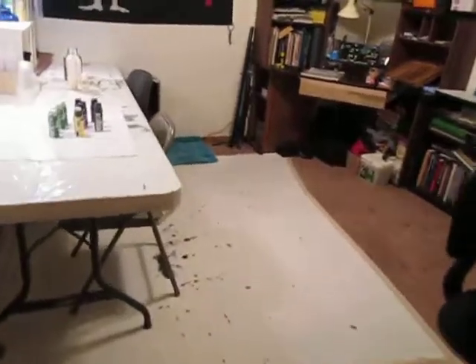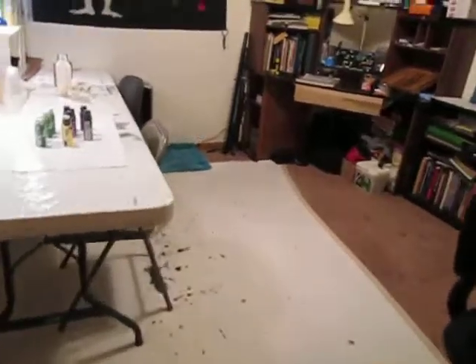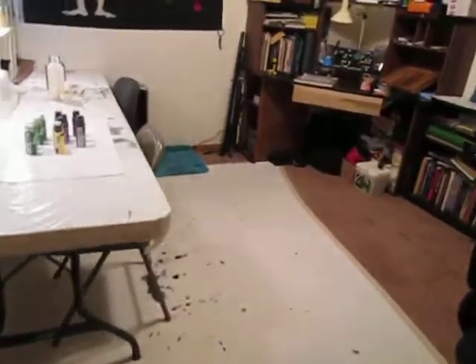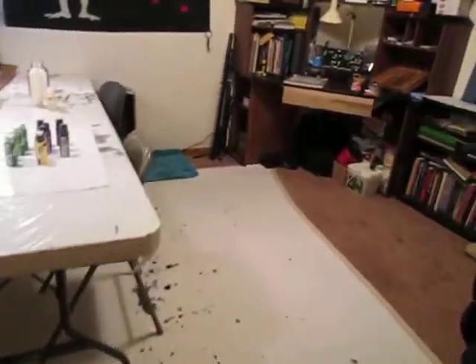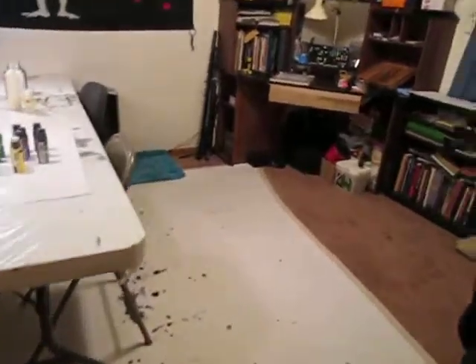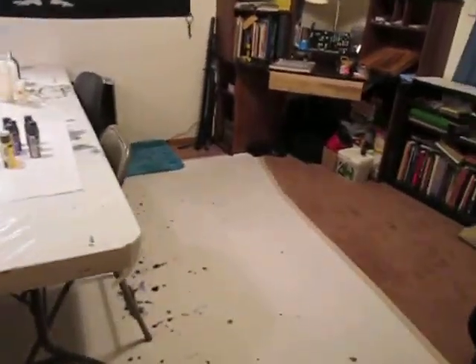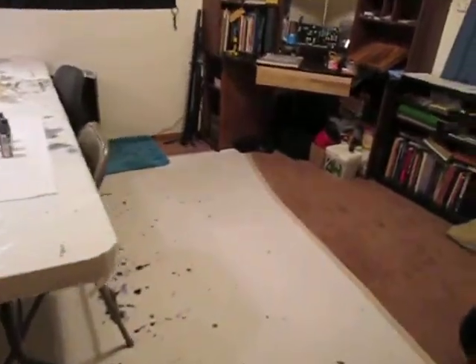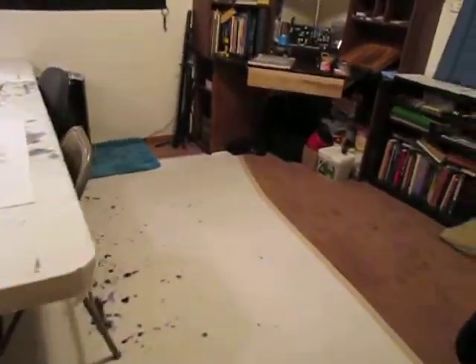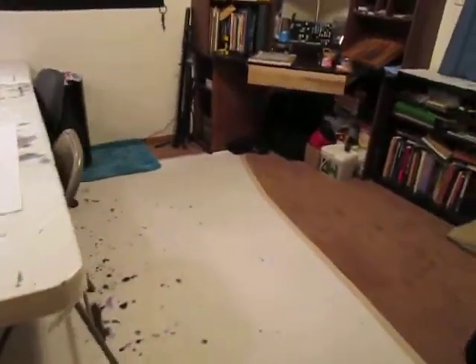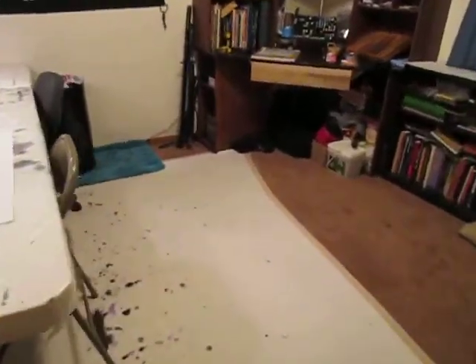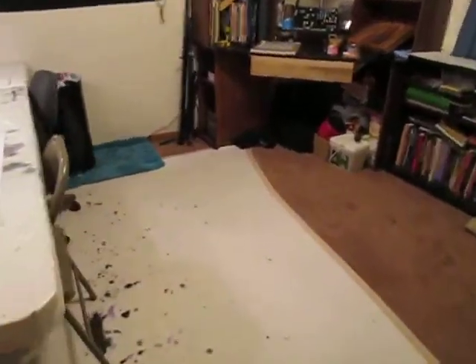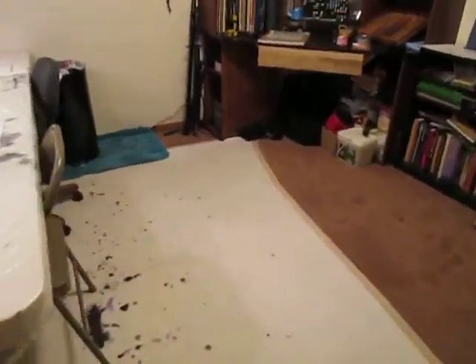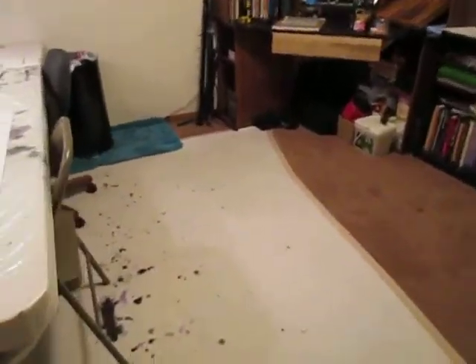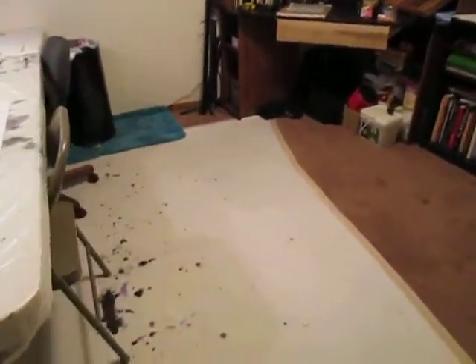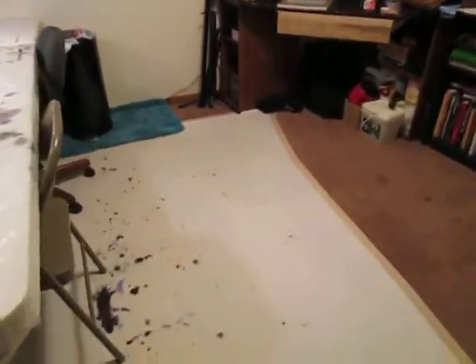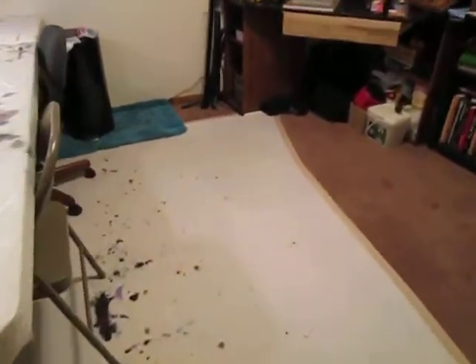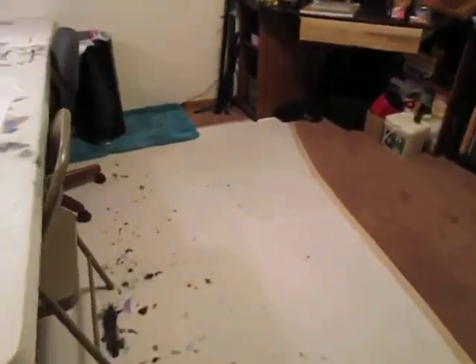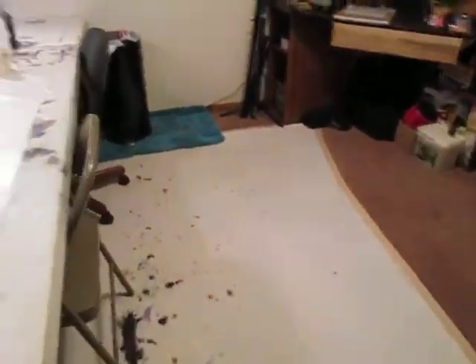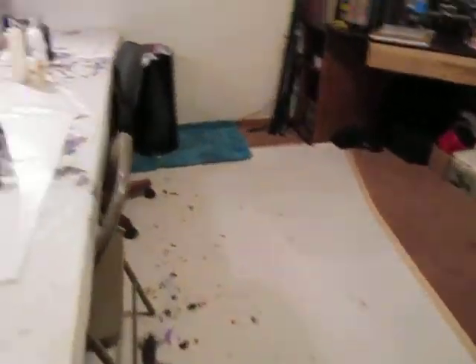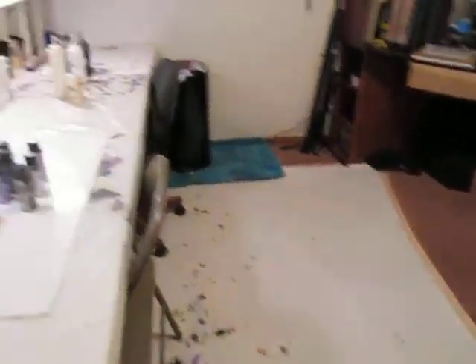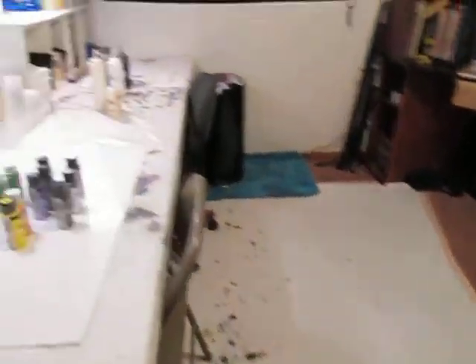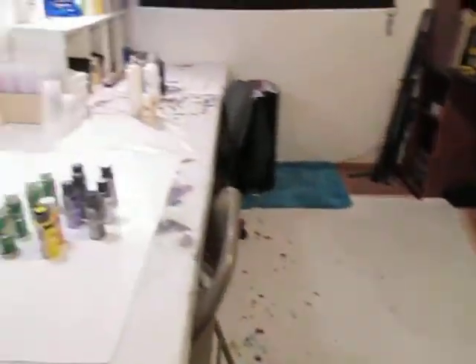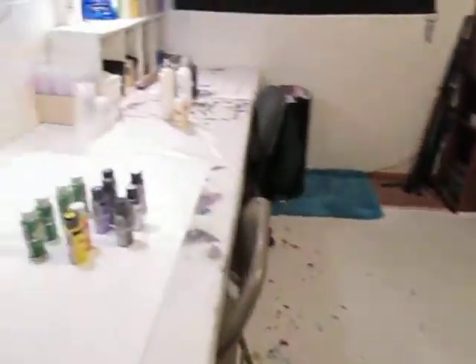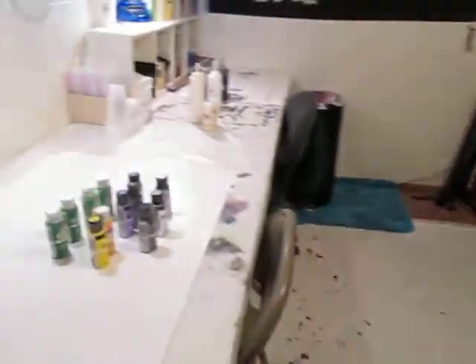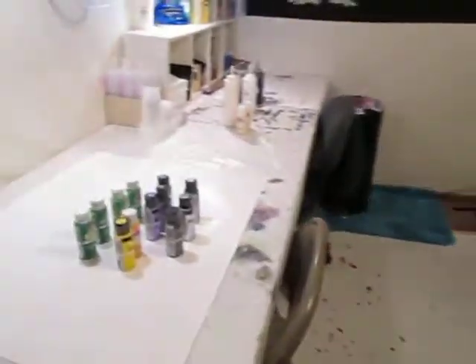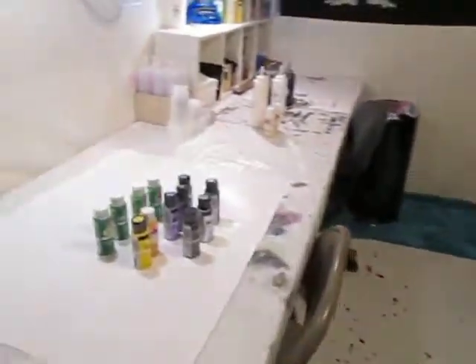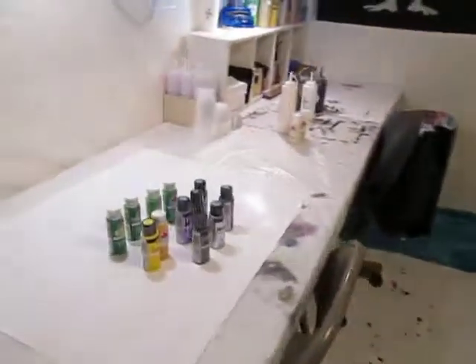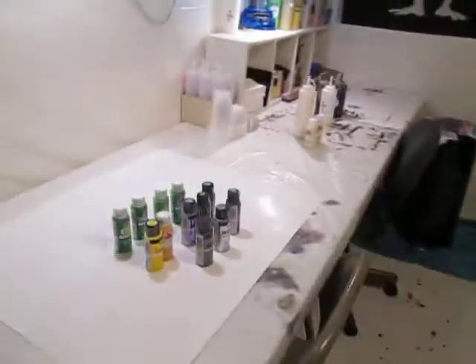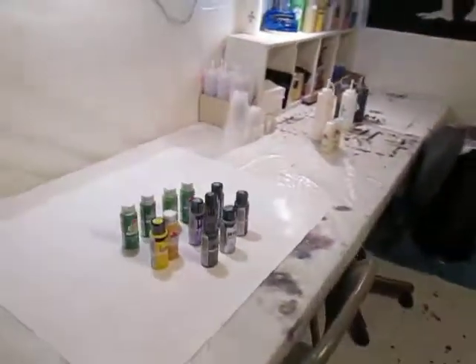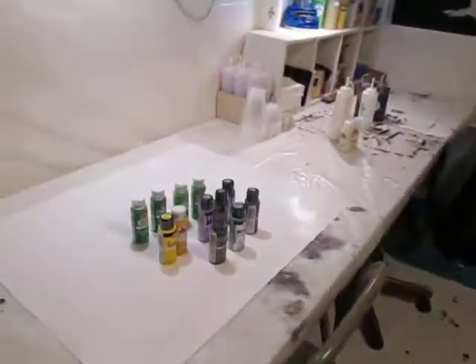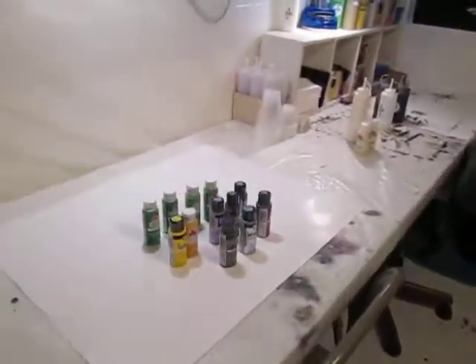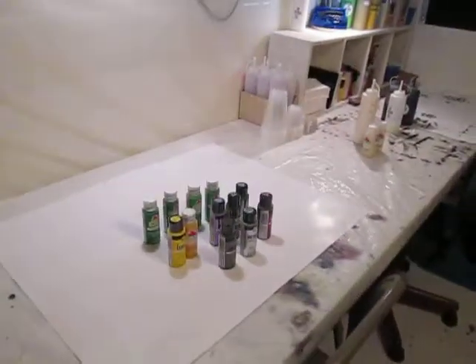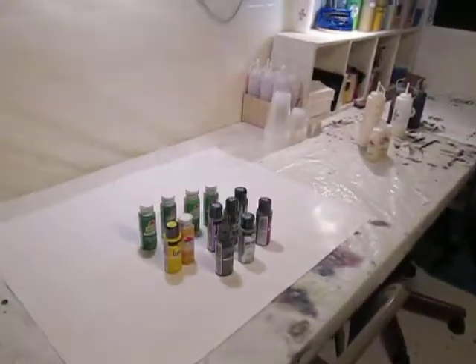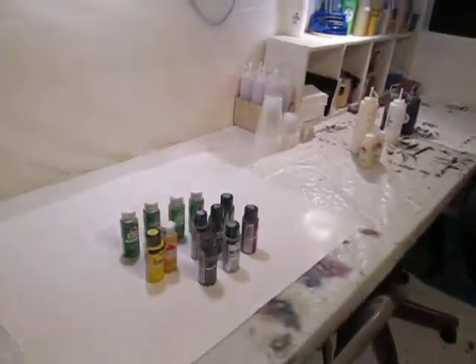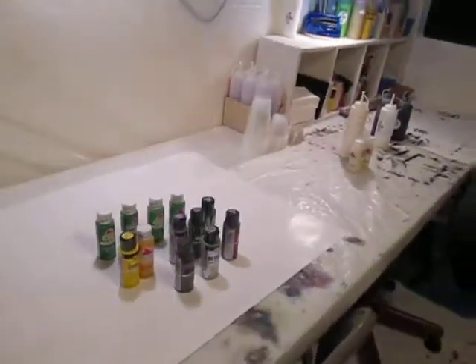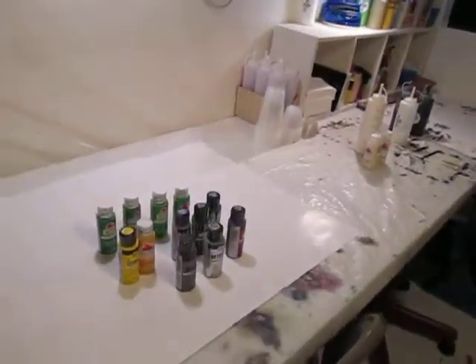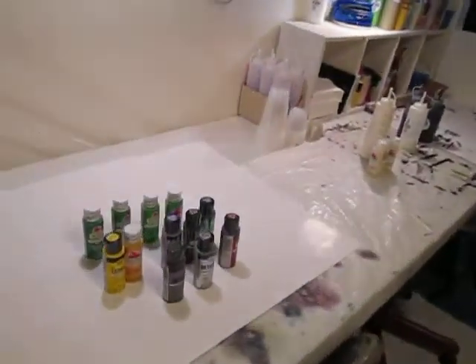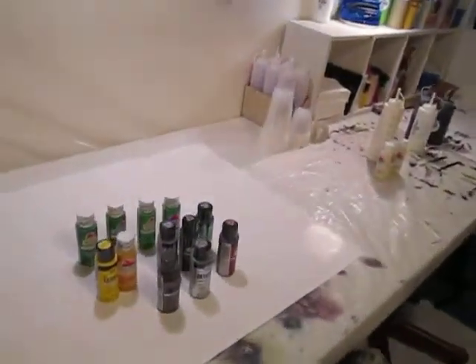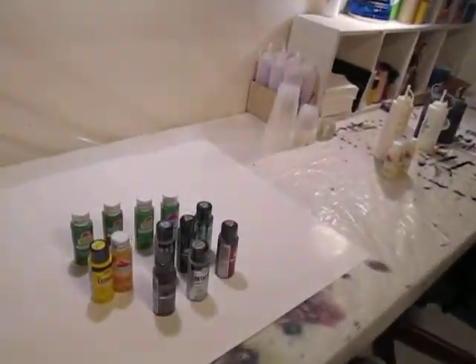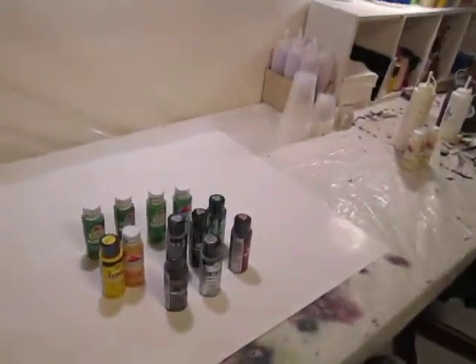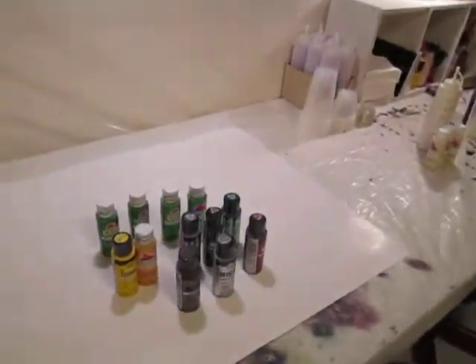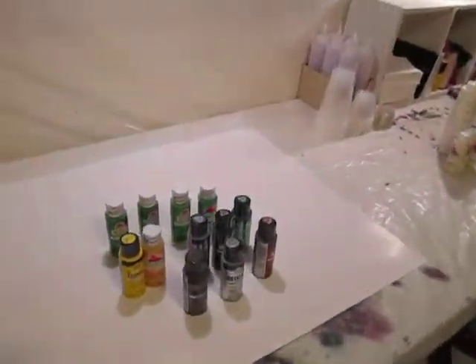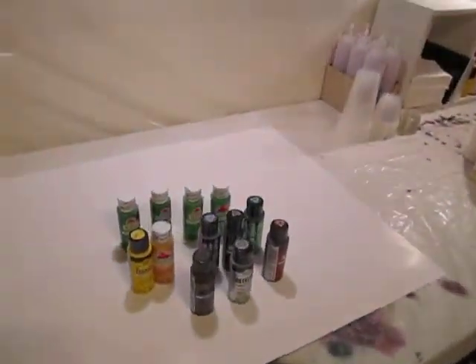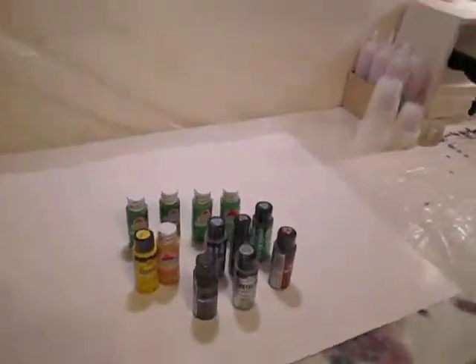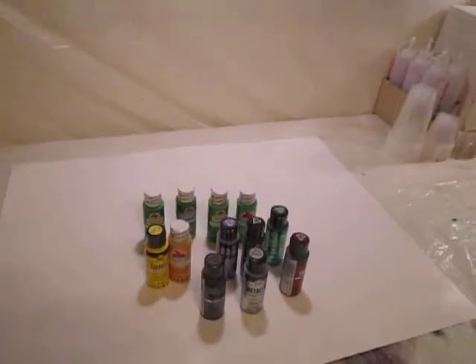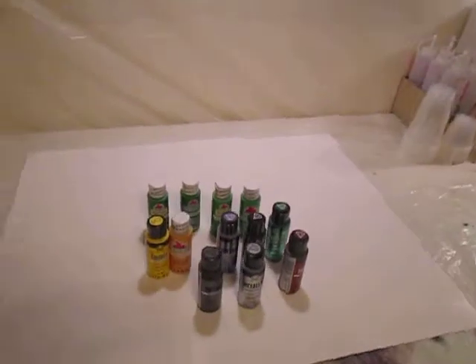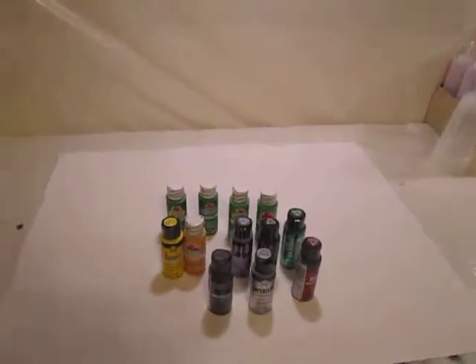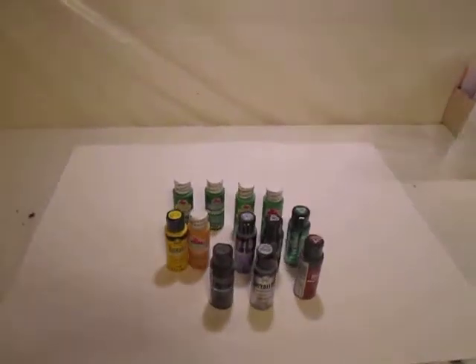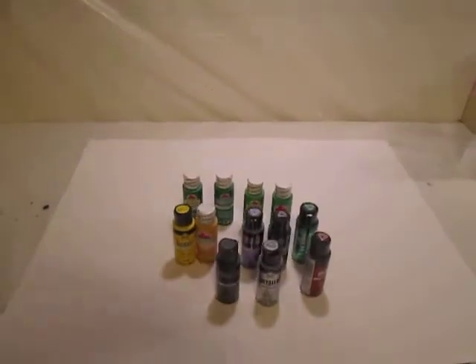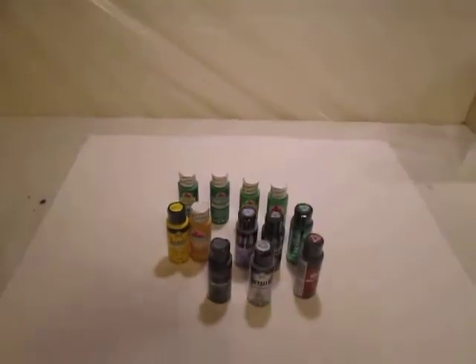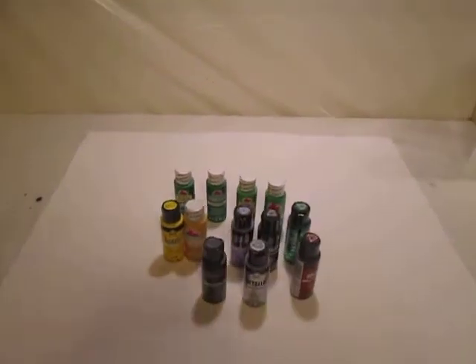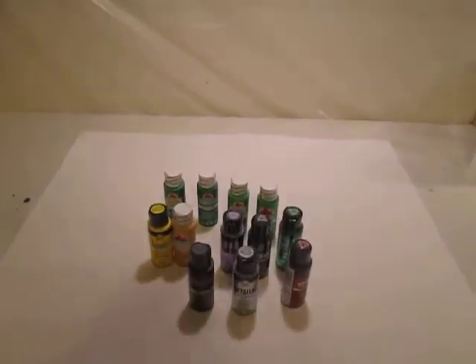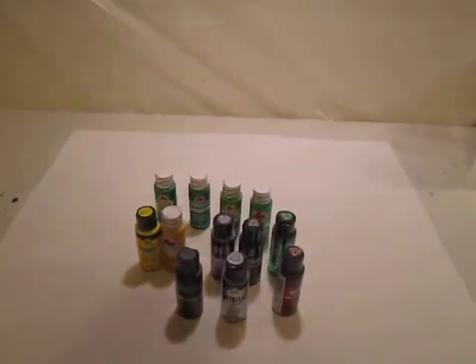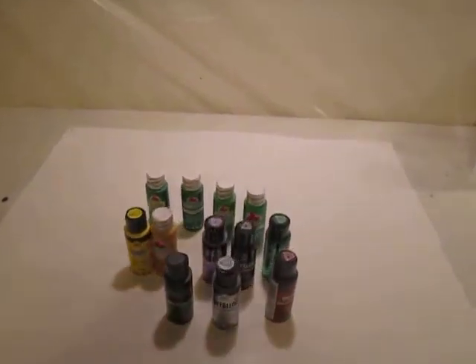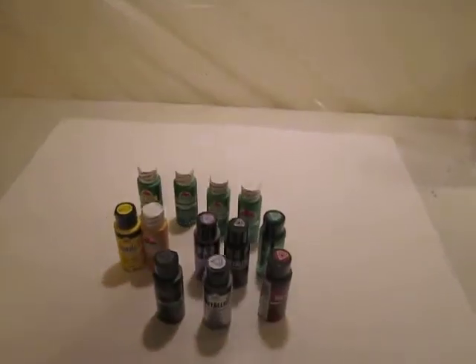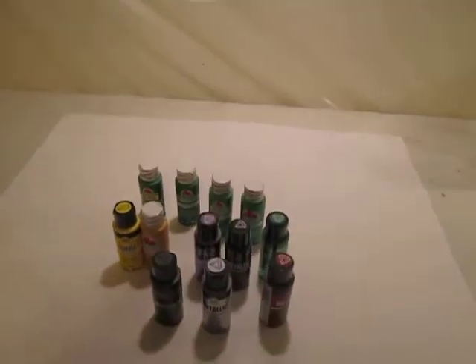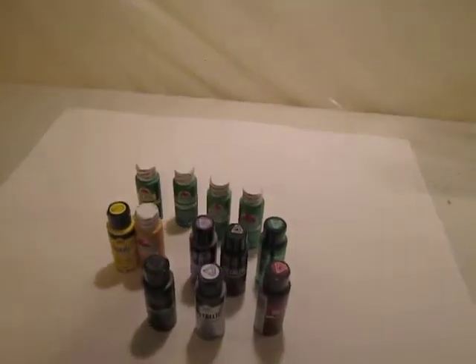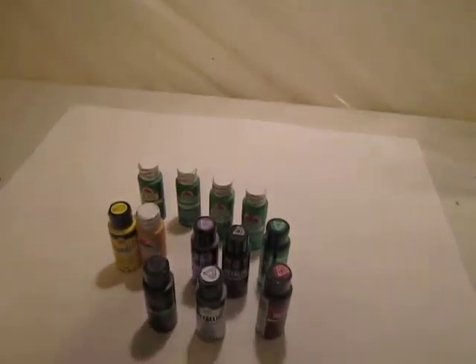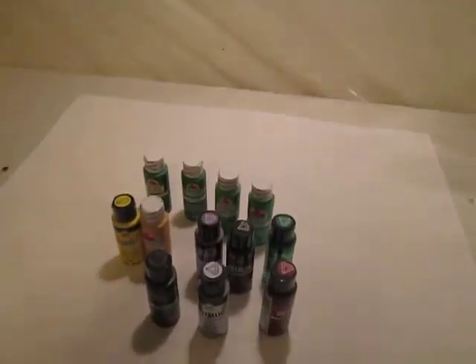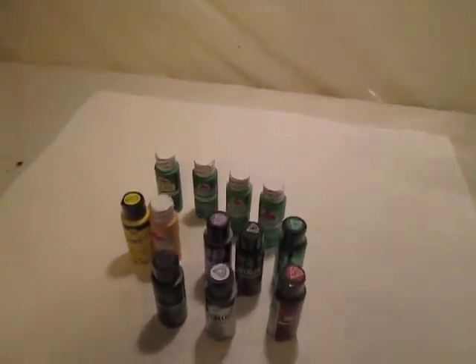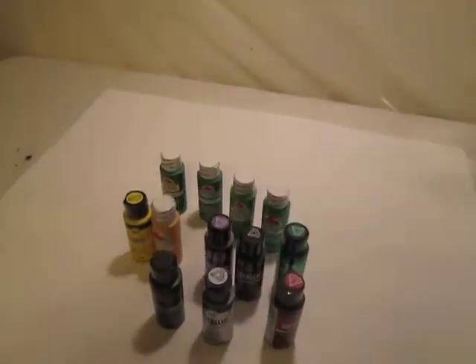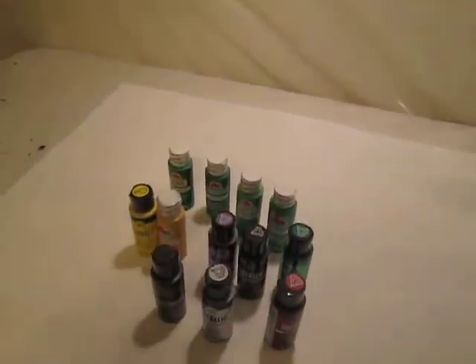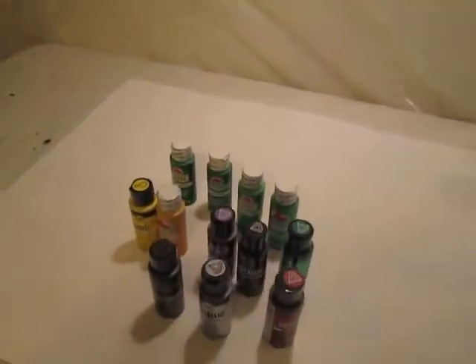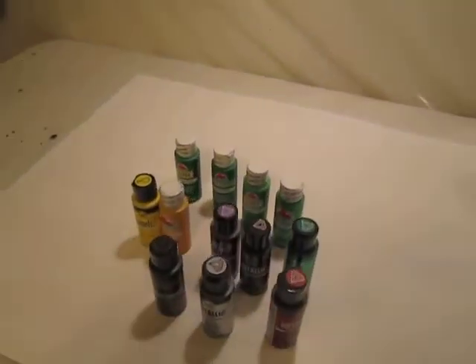Howdy y'all. We're in the paint room today. Going to do some work in here. I've got a few things to do.